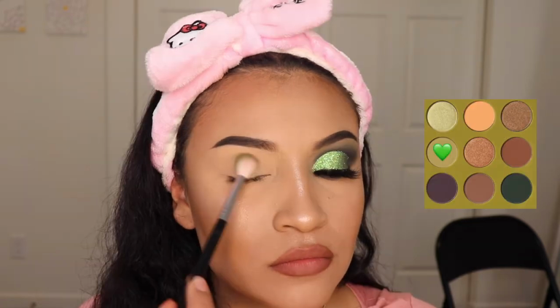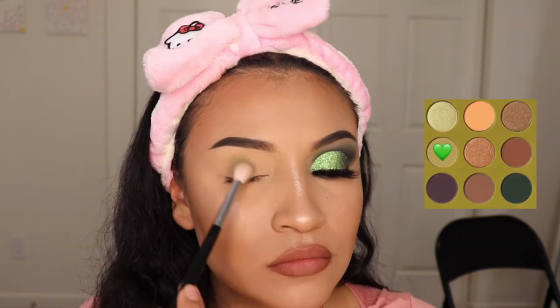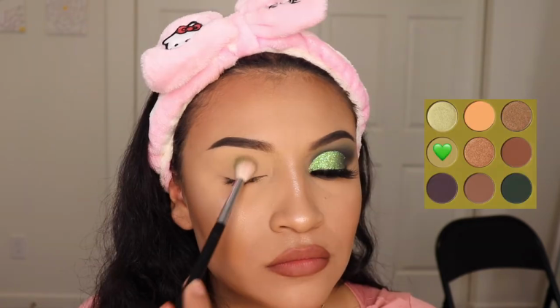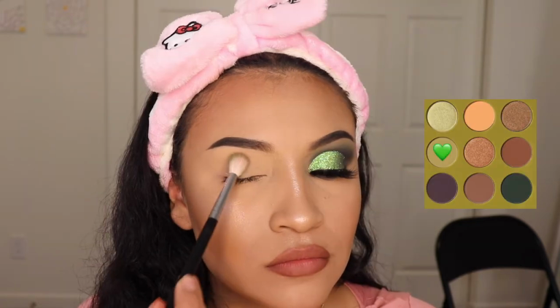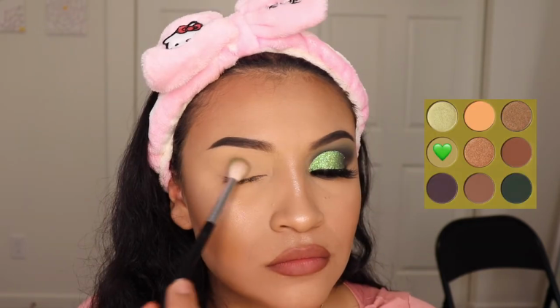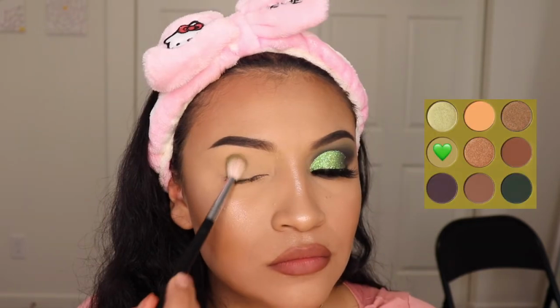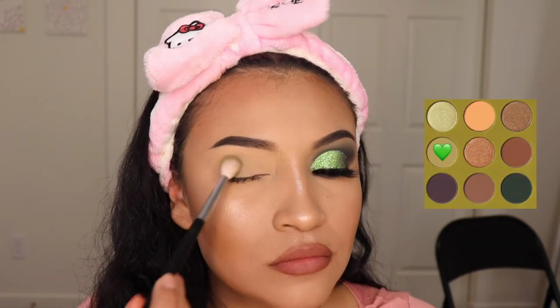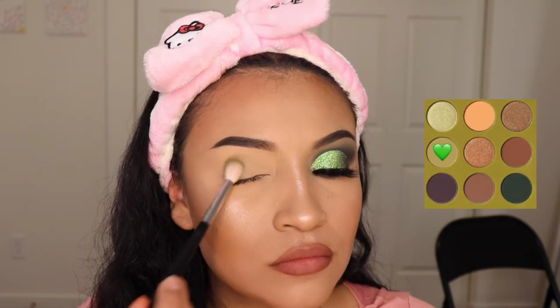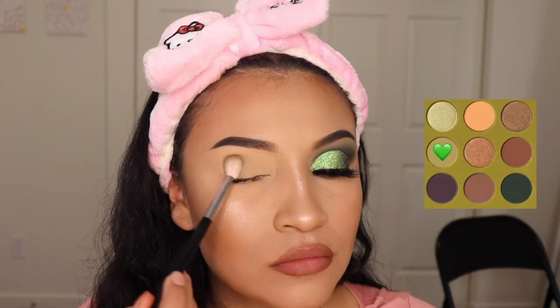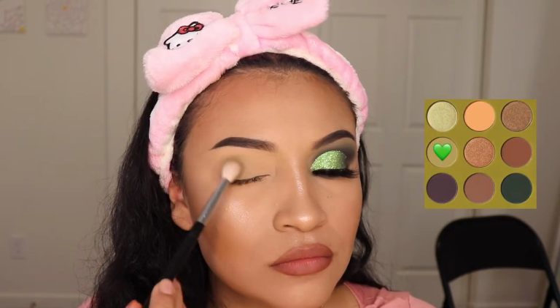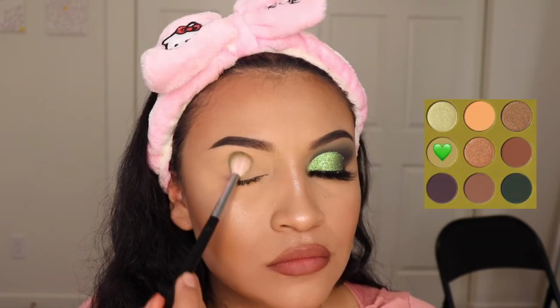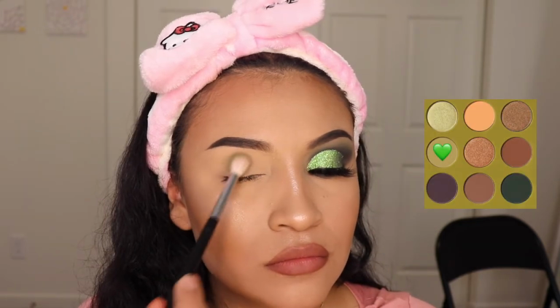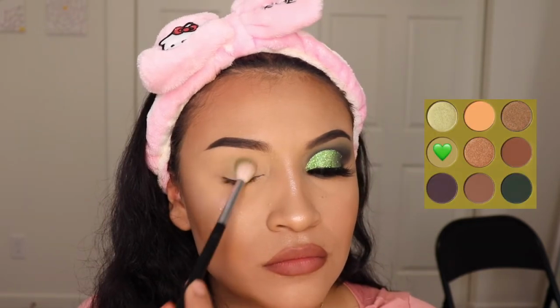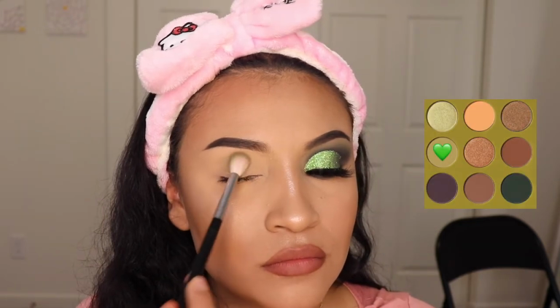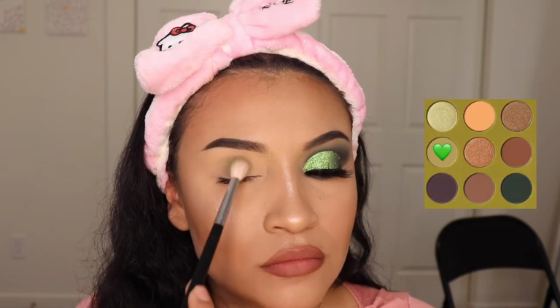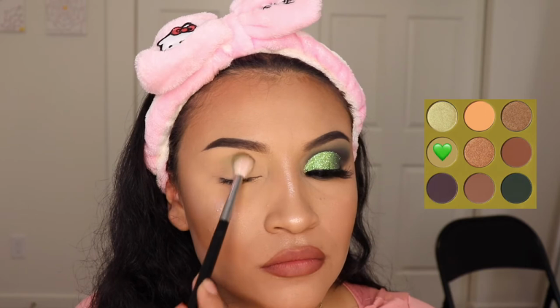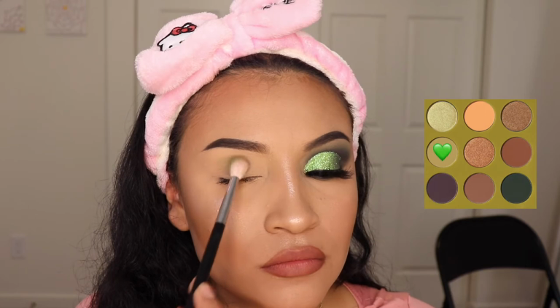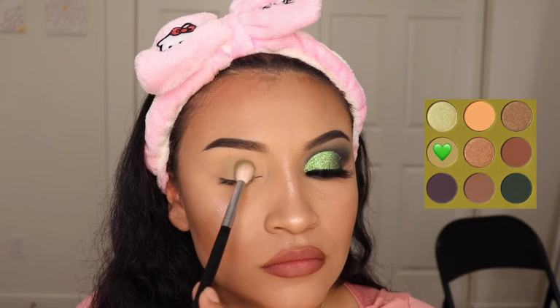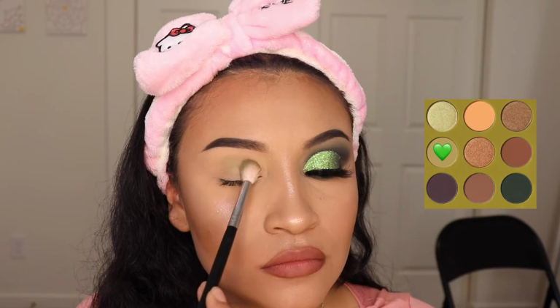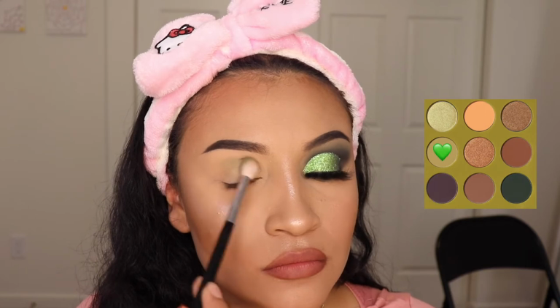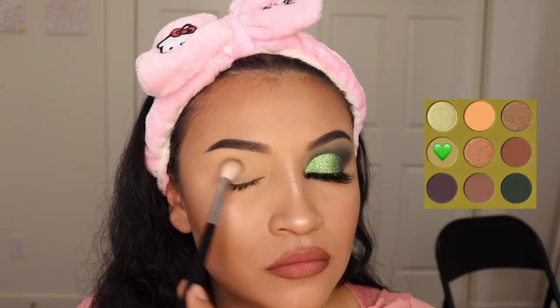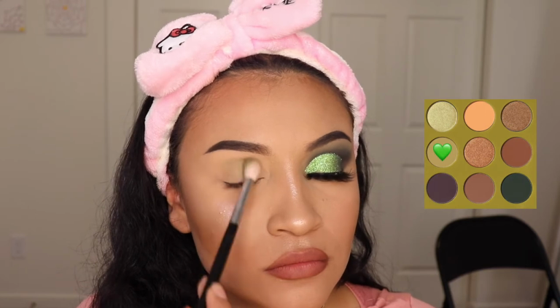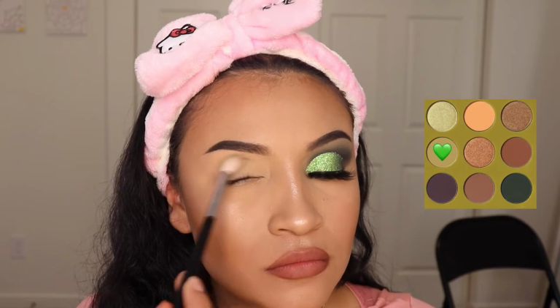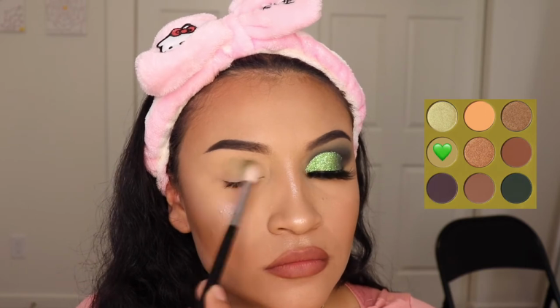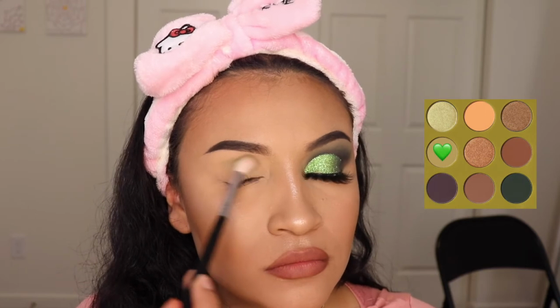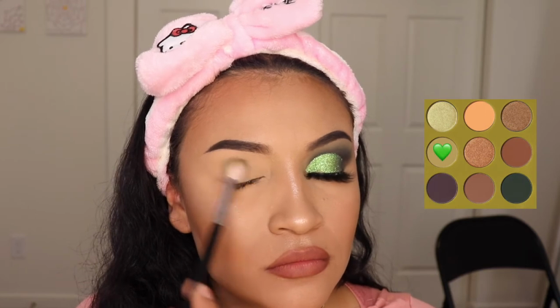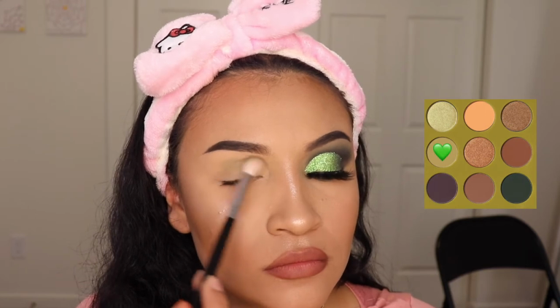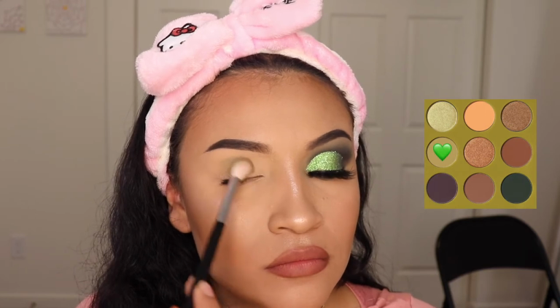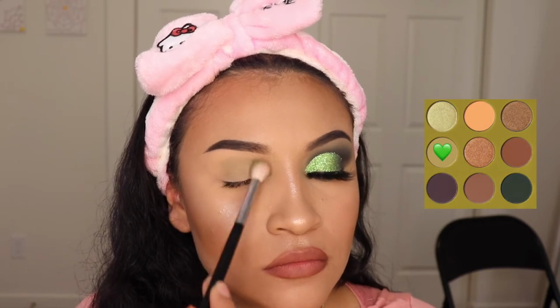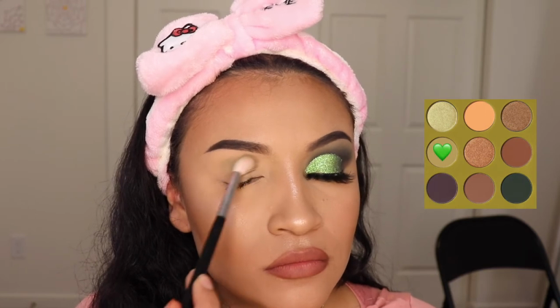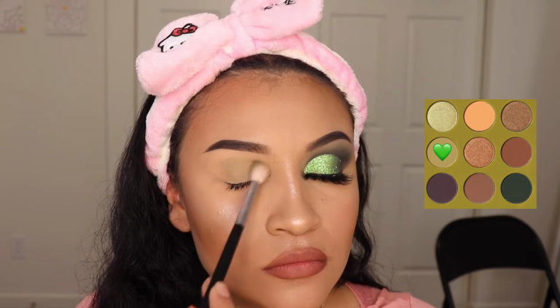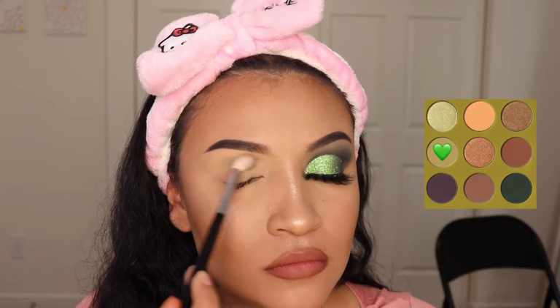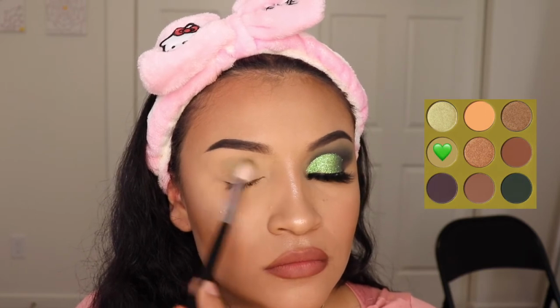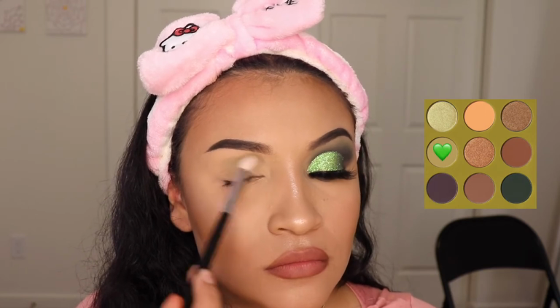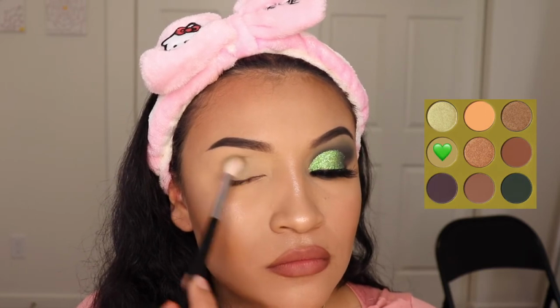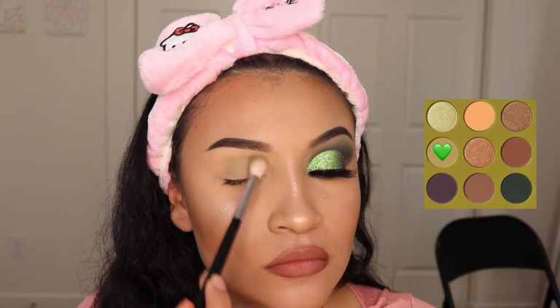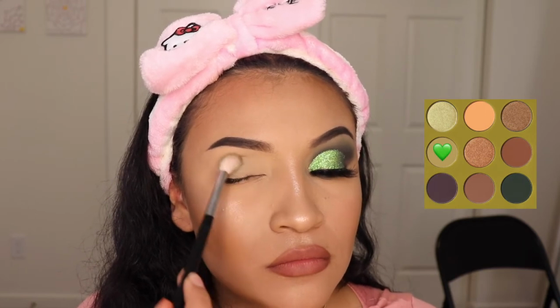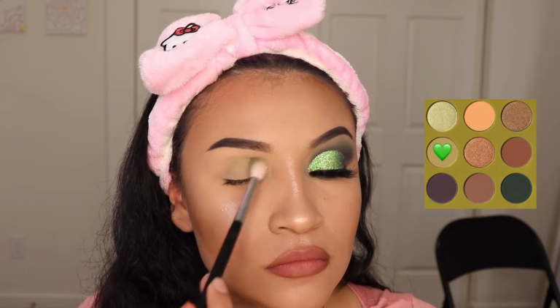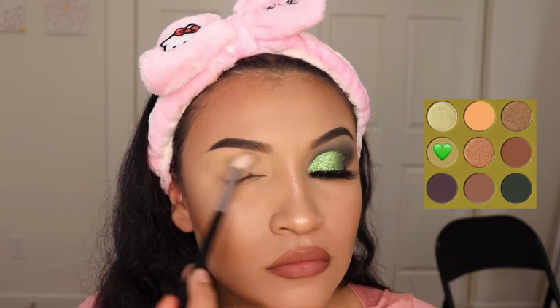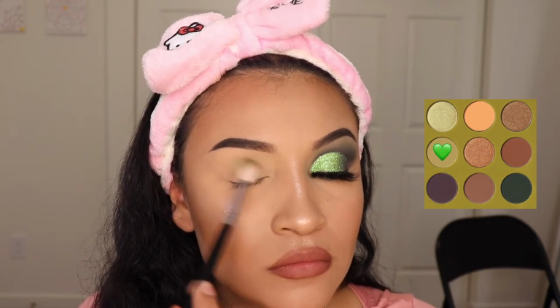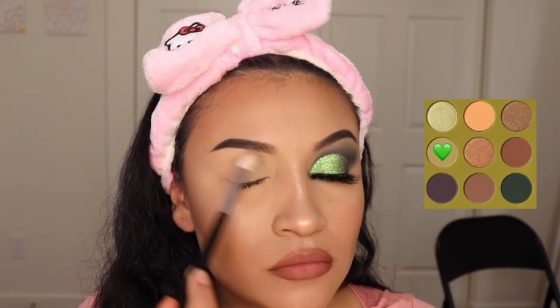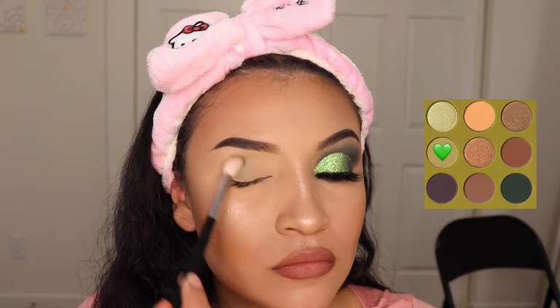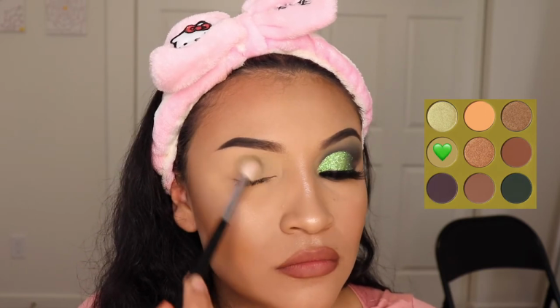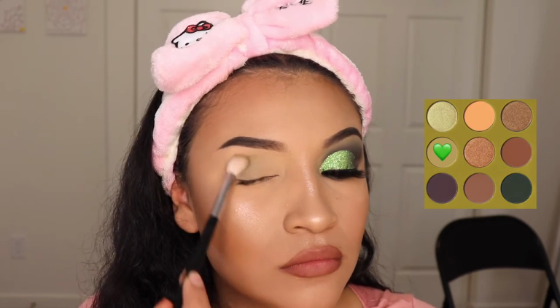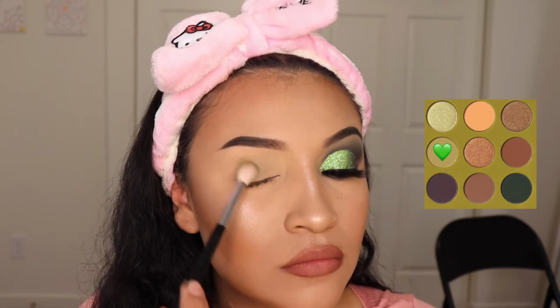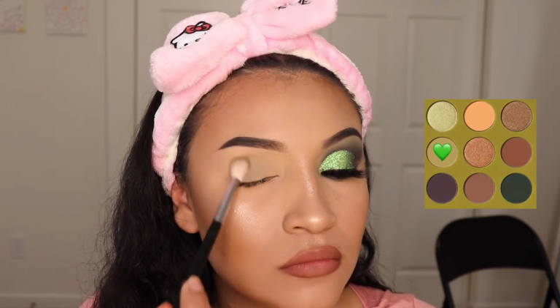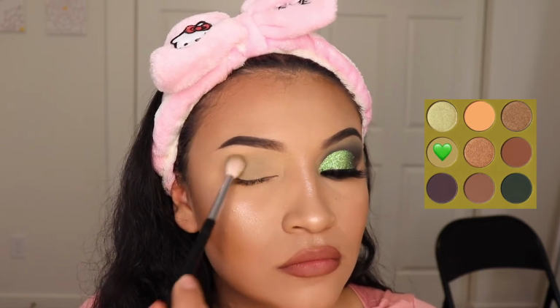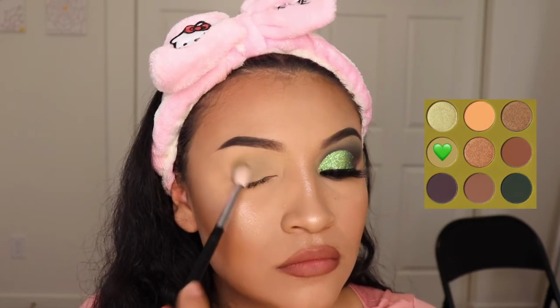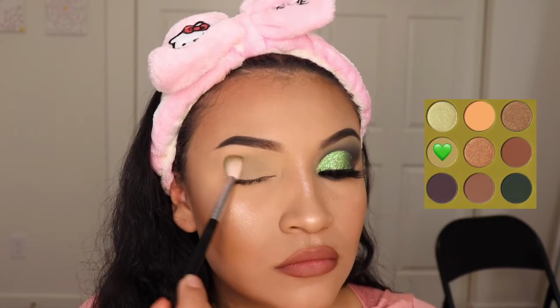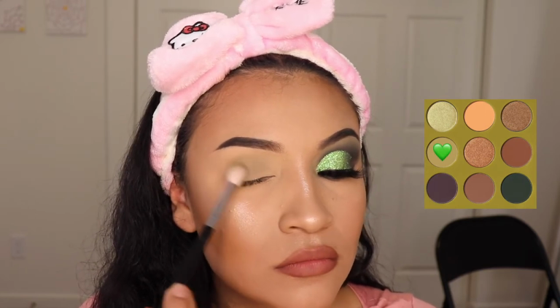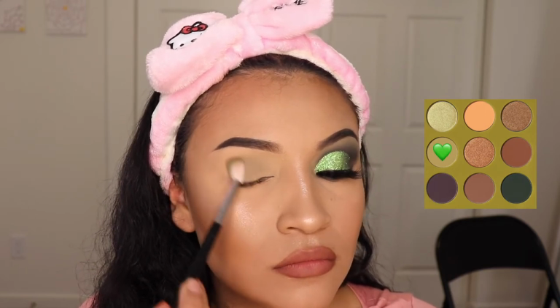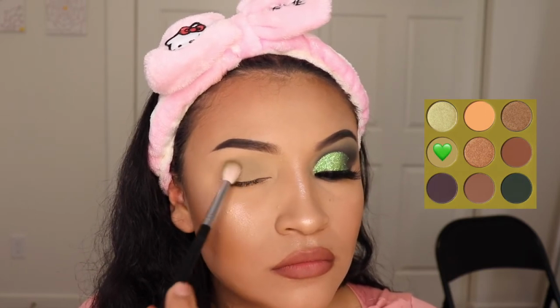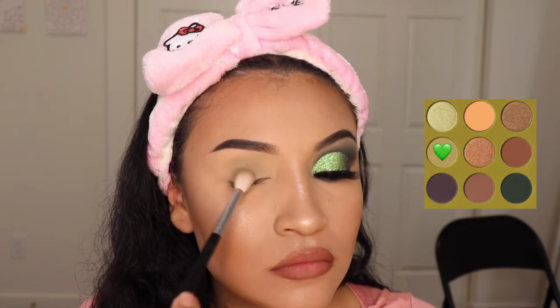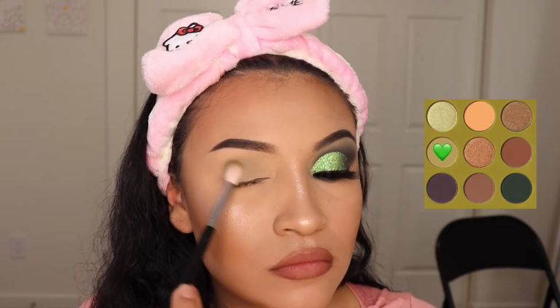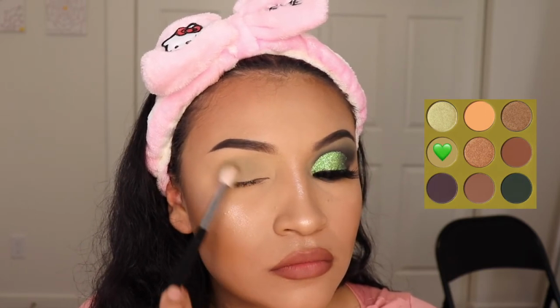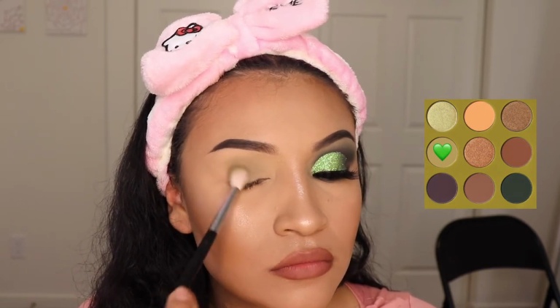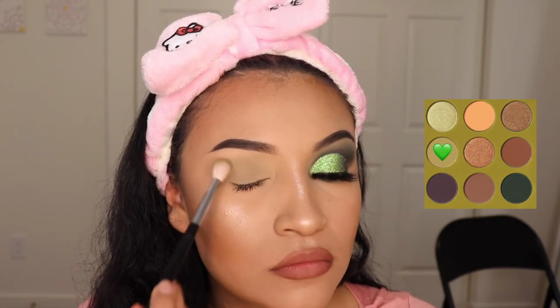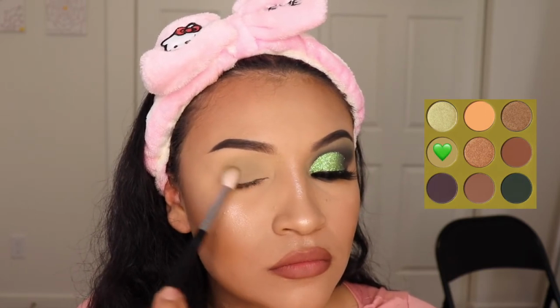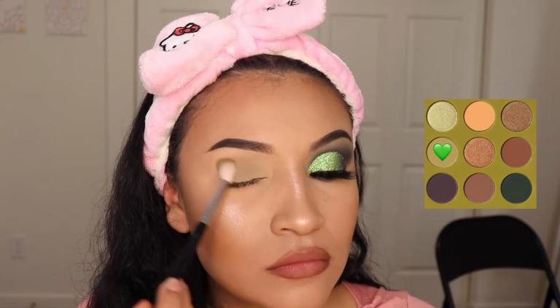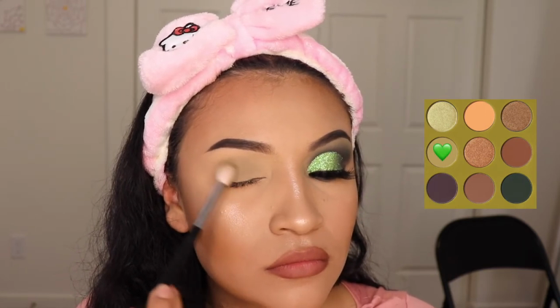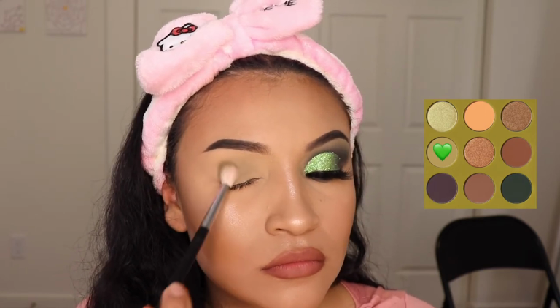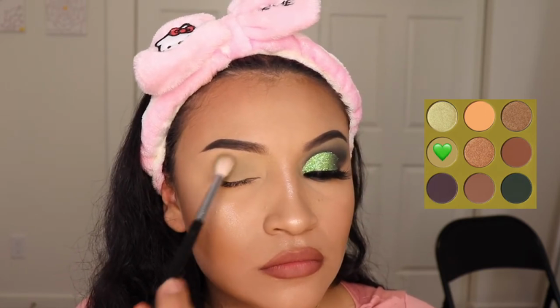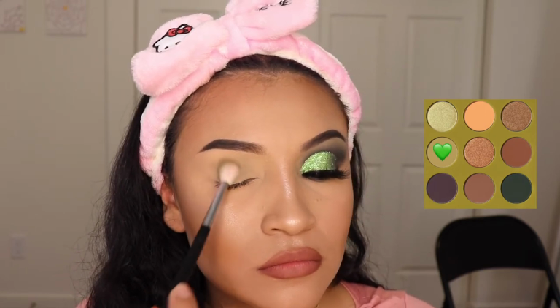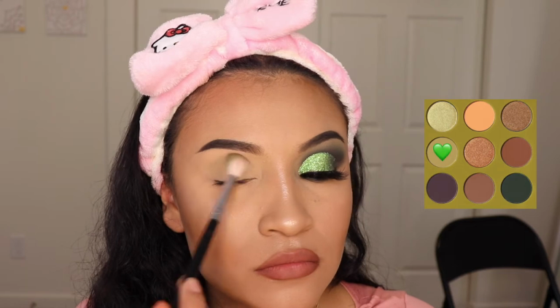First I'm going in with the shade You're Unnatural and I'm going to be applying this all over my crease in circular motions.